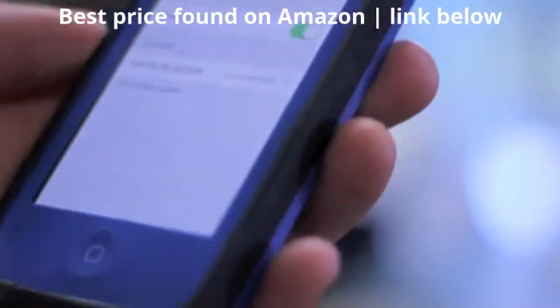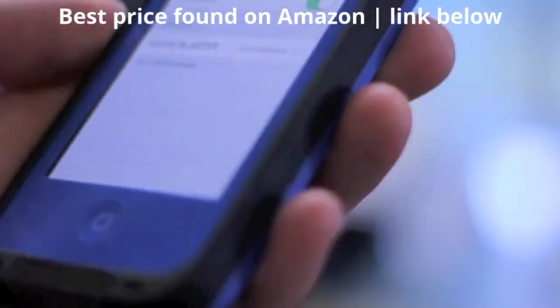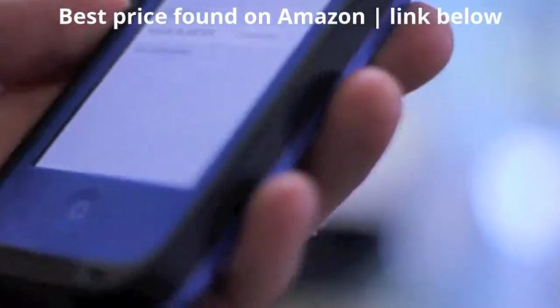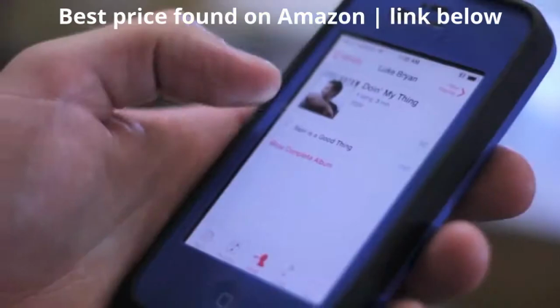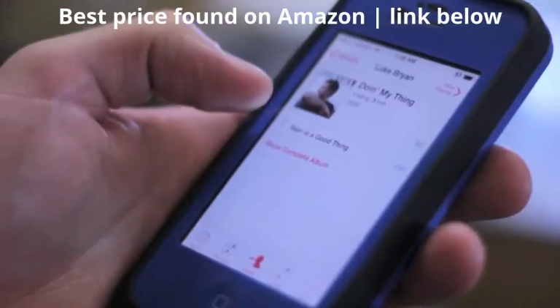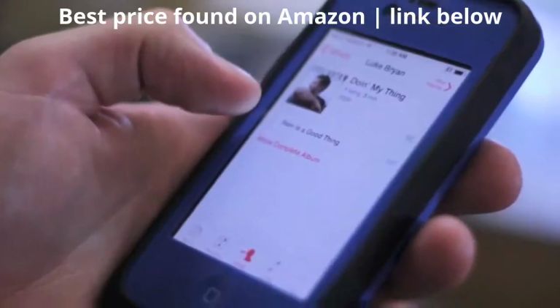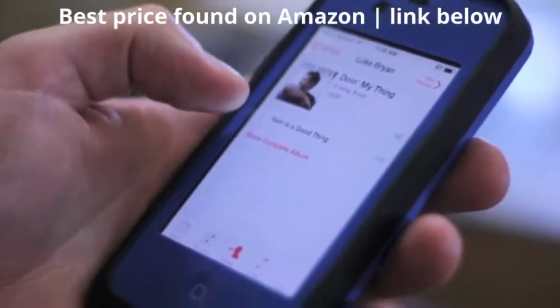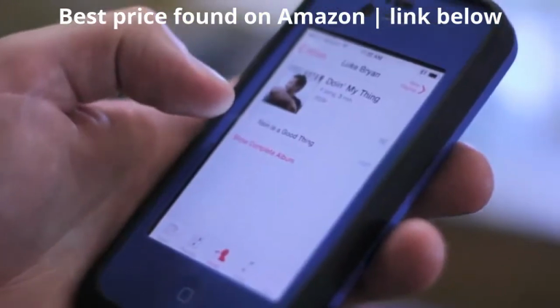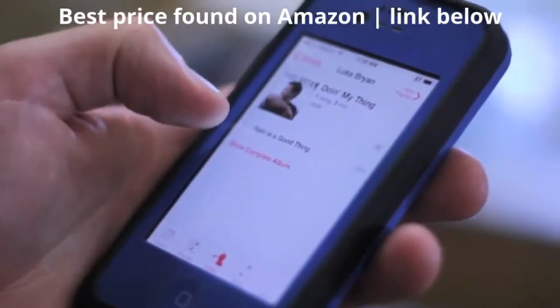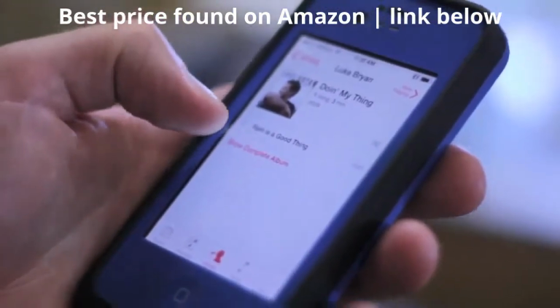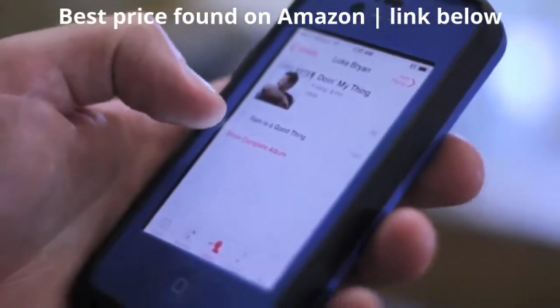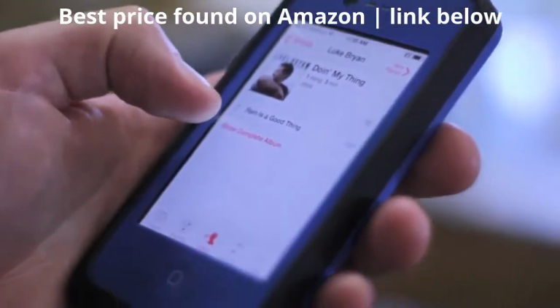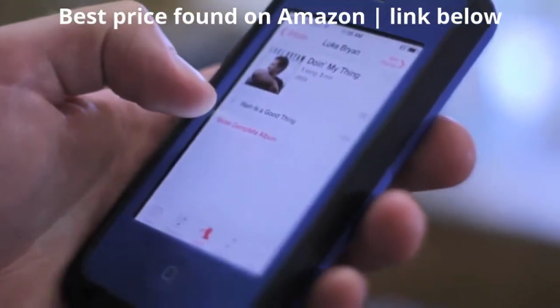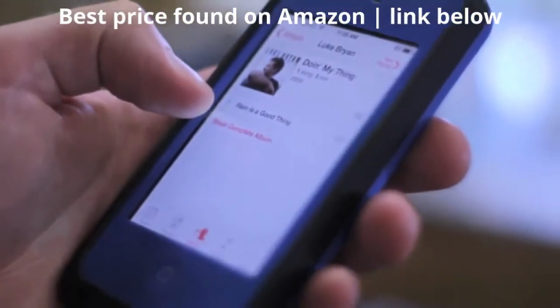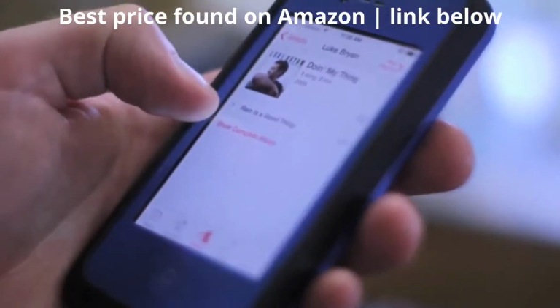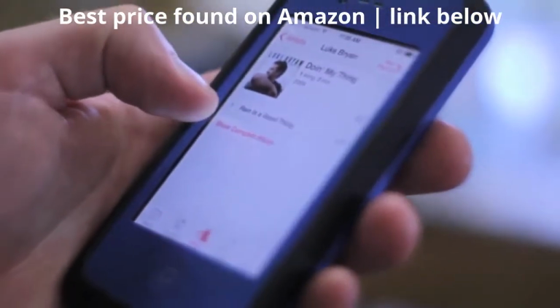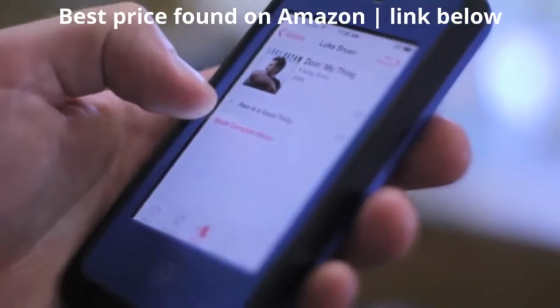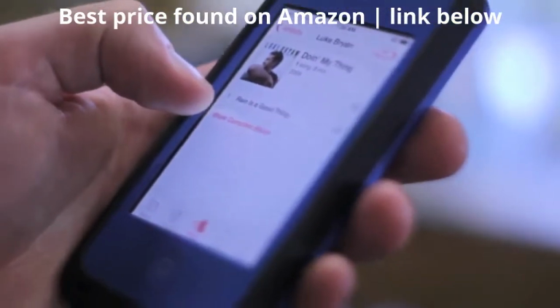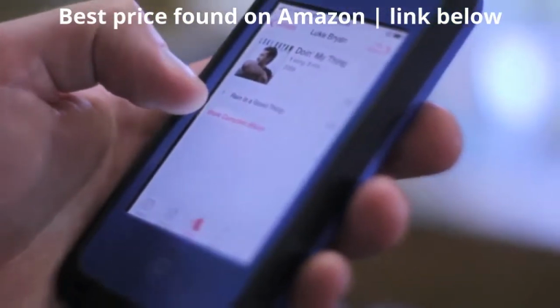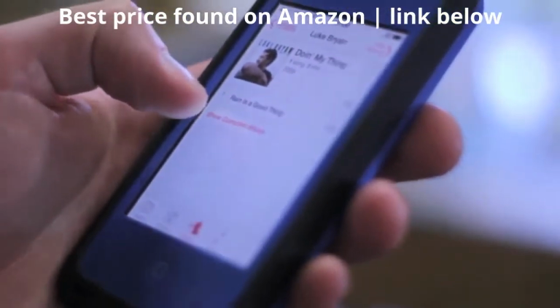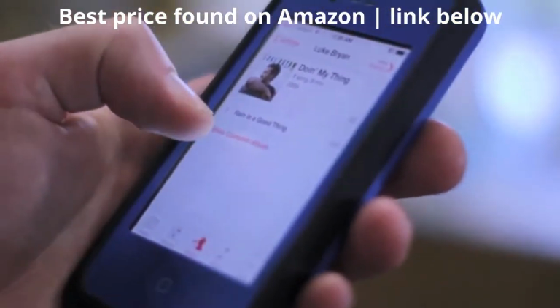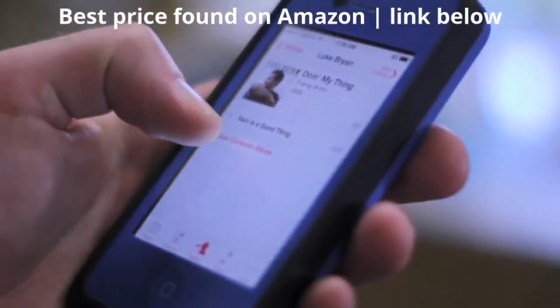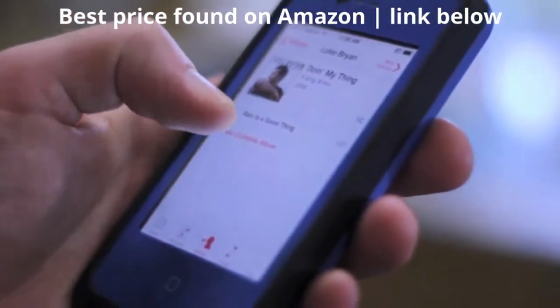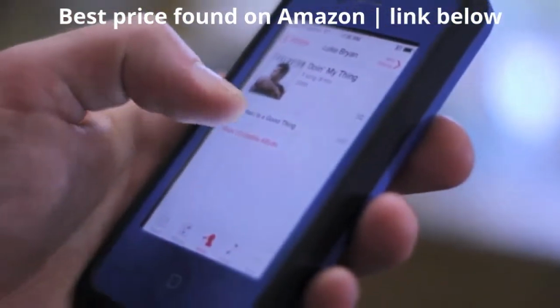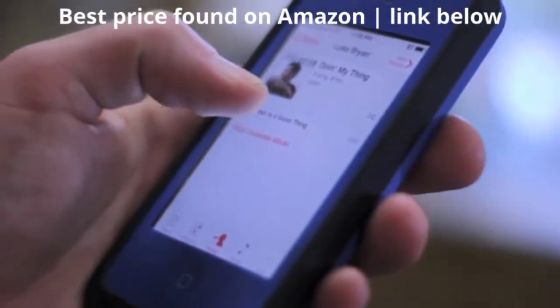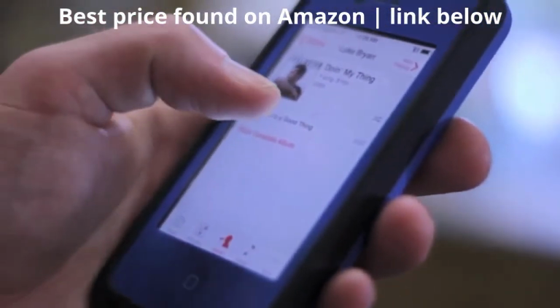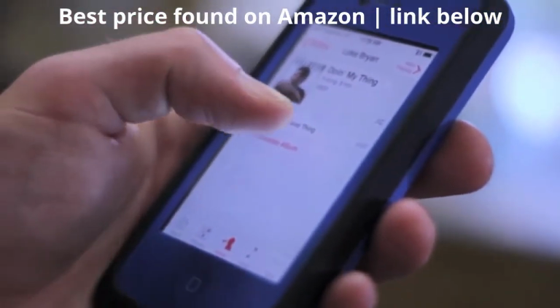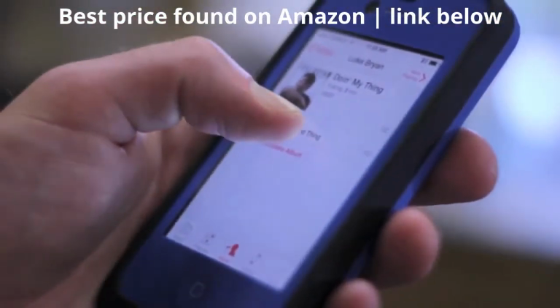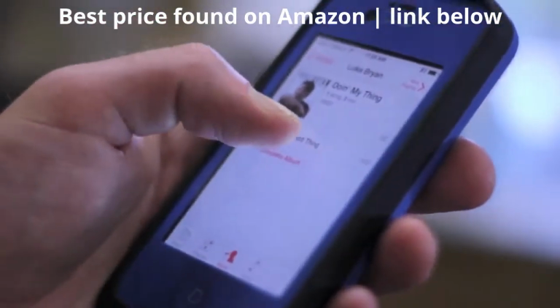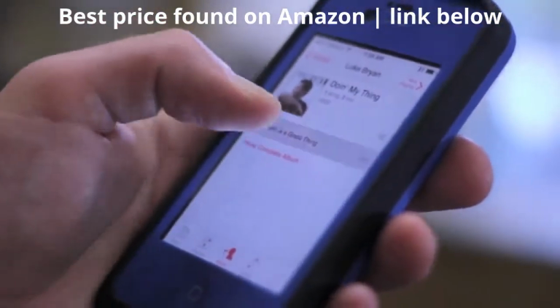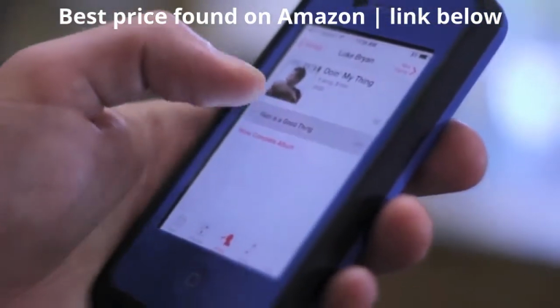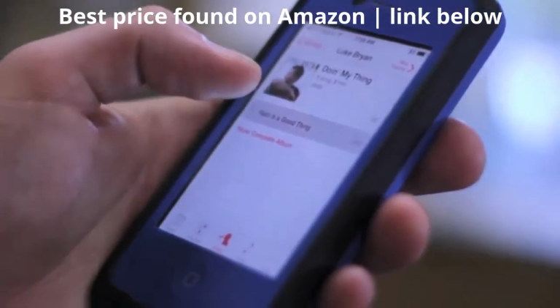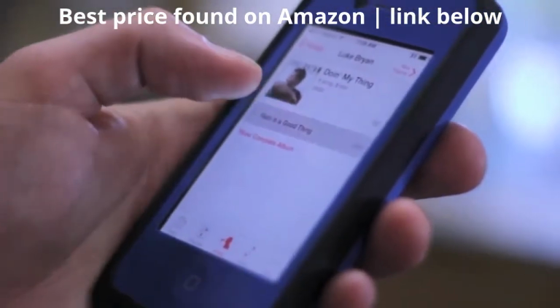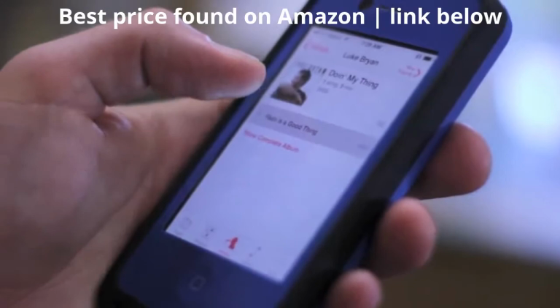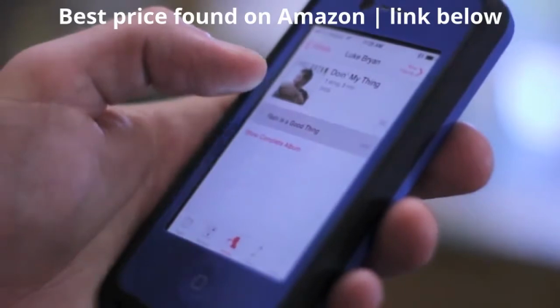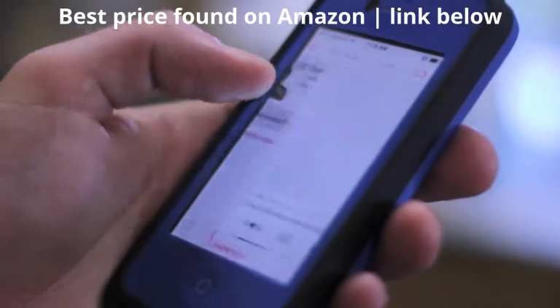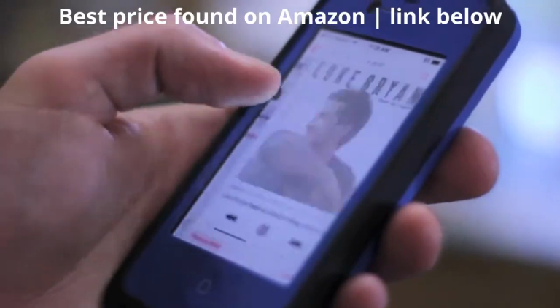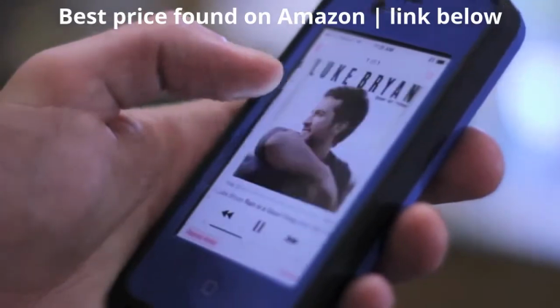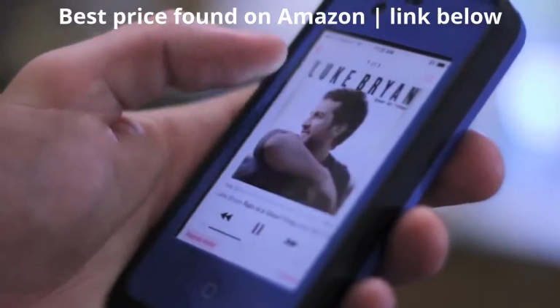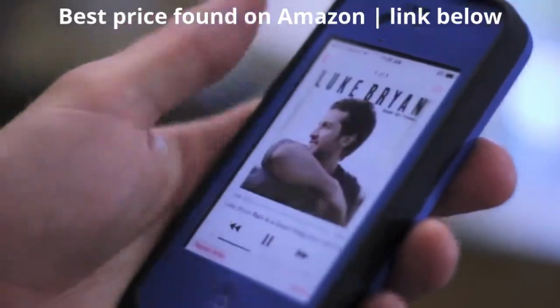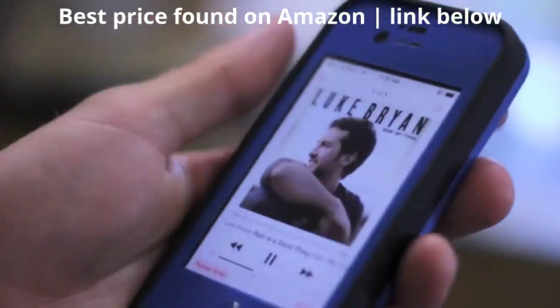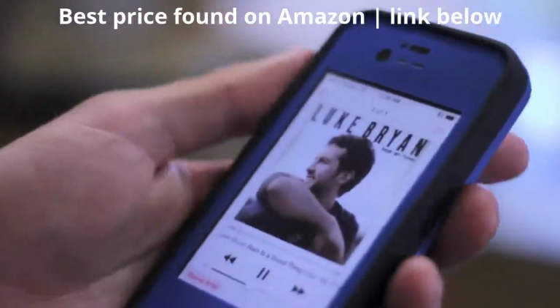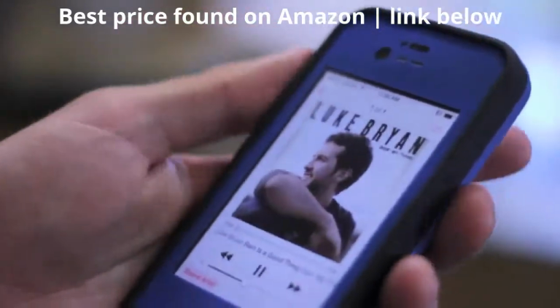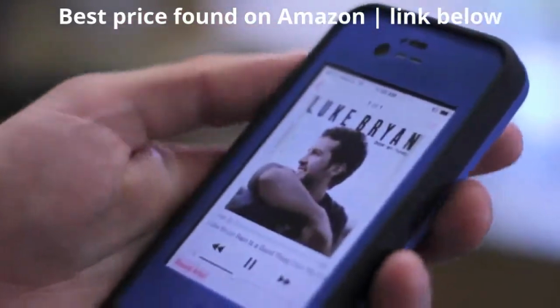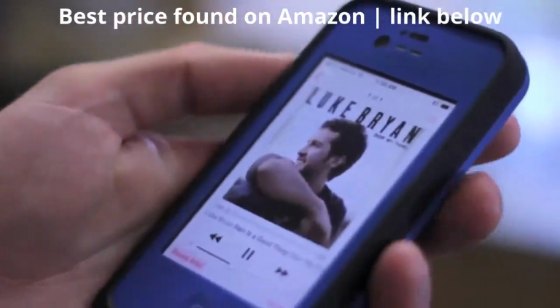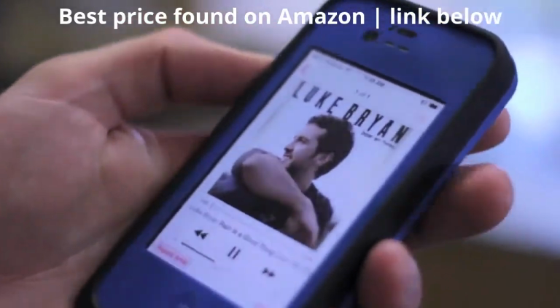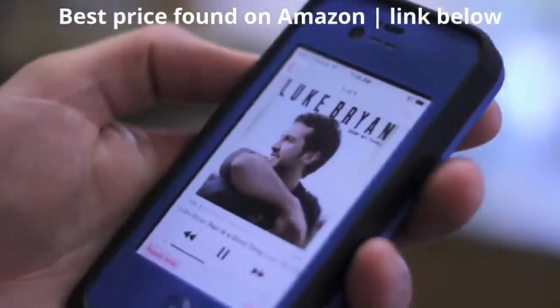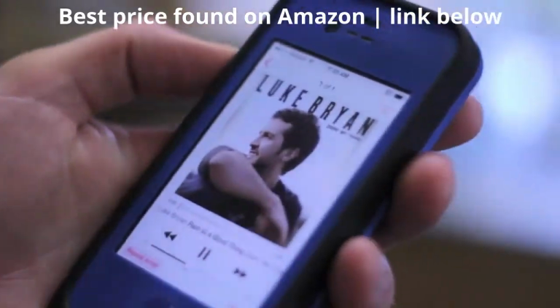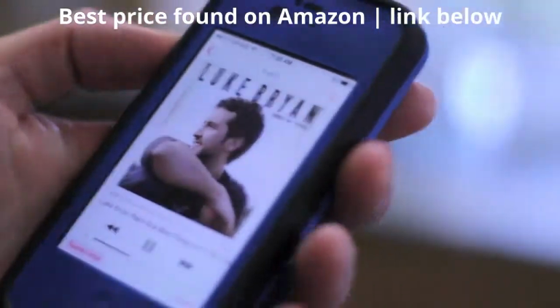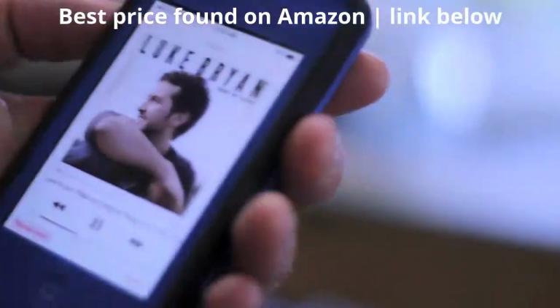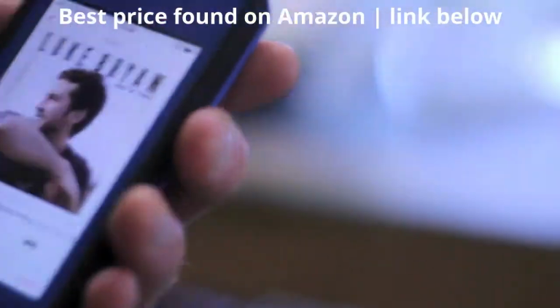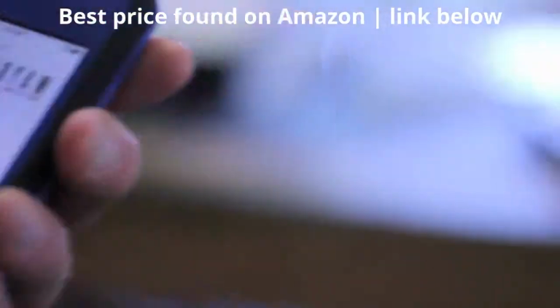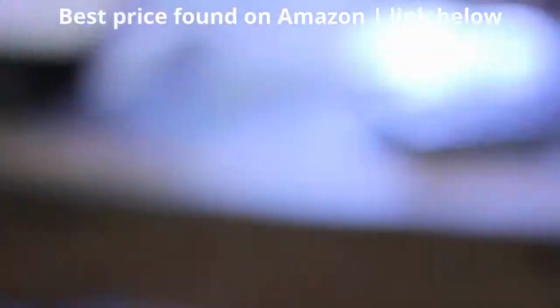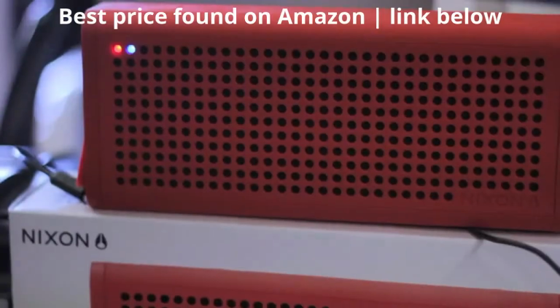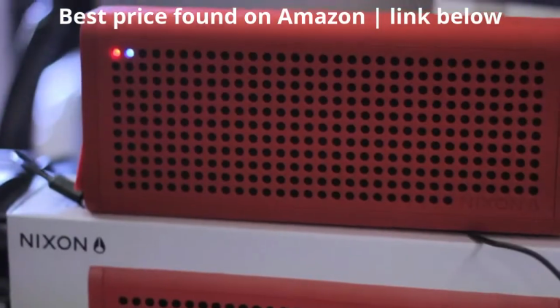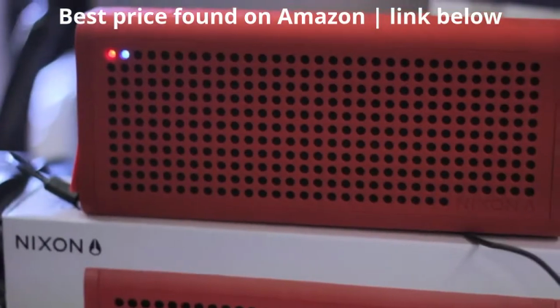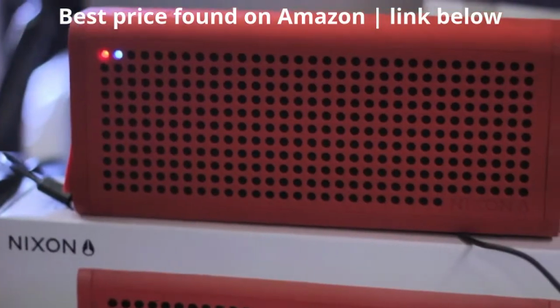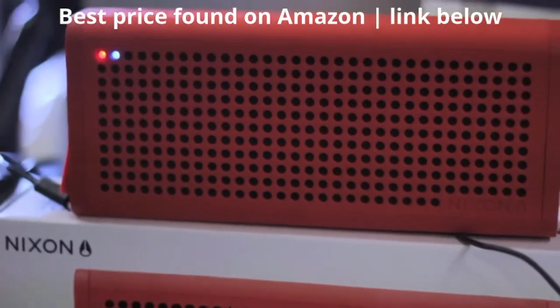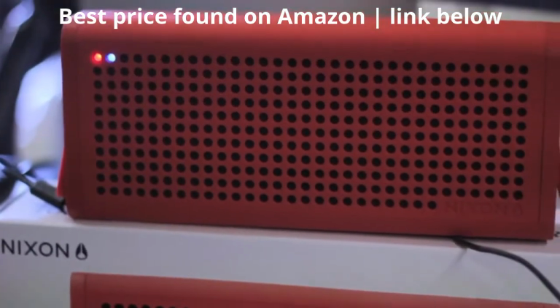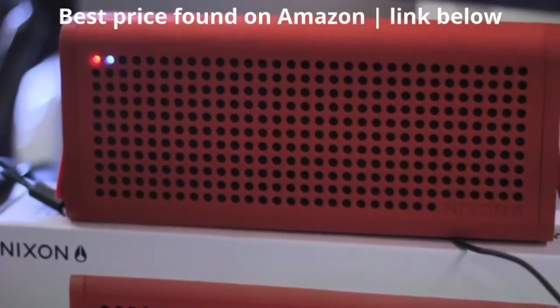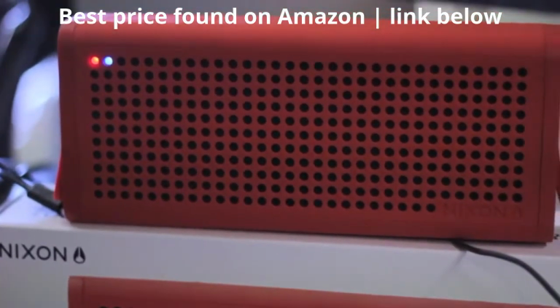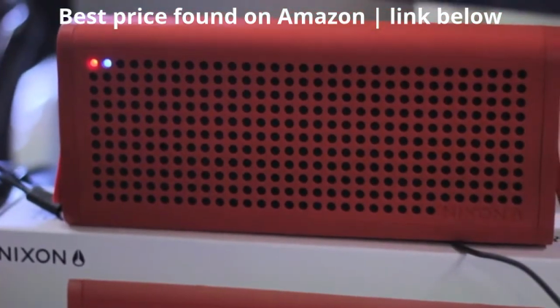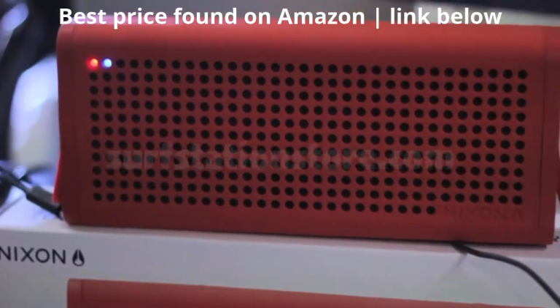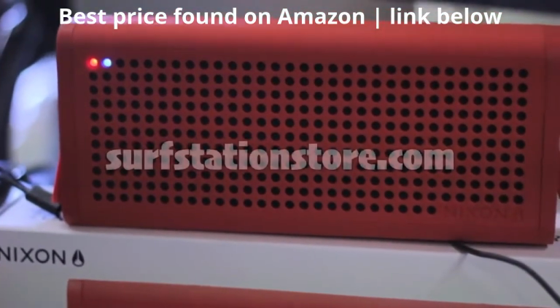Nixon's Blaster is a perfect gift for any occasion, so come on down to the shop or pick one up online at surfstationstore.com. I love it.